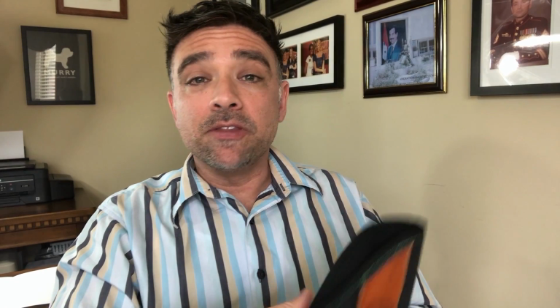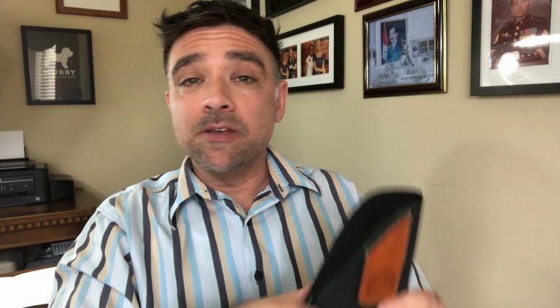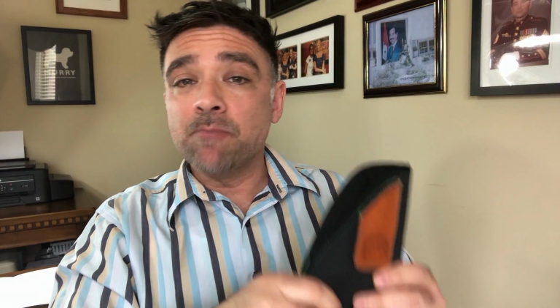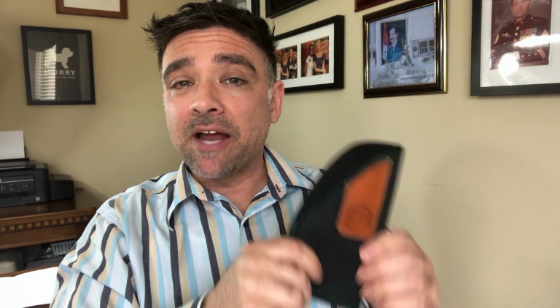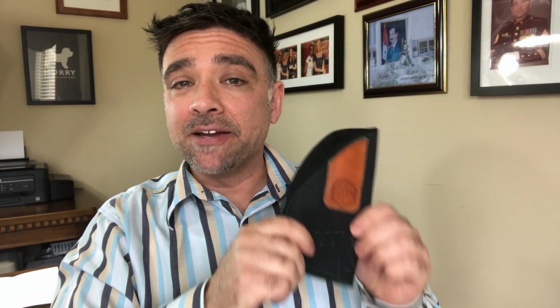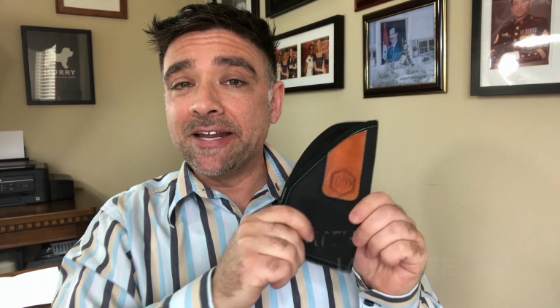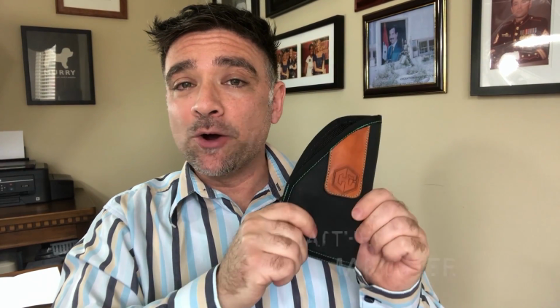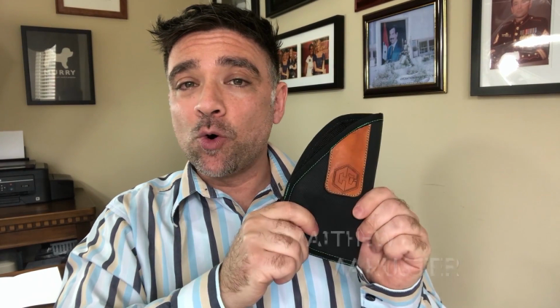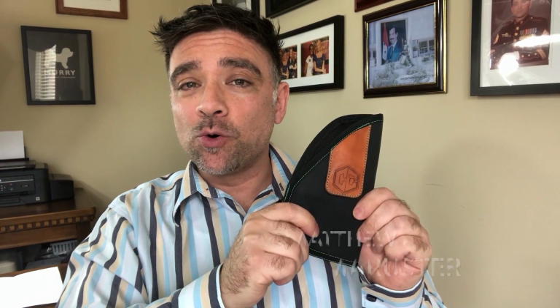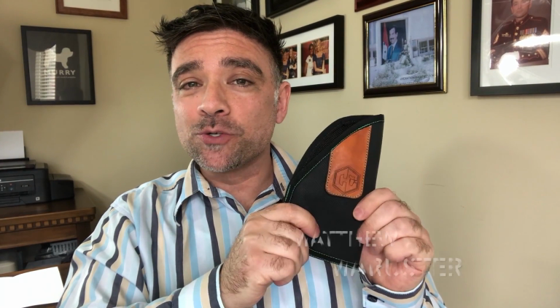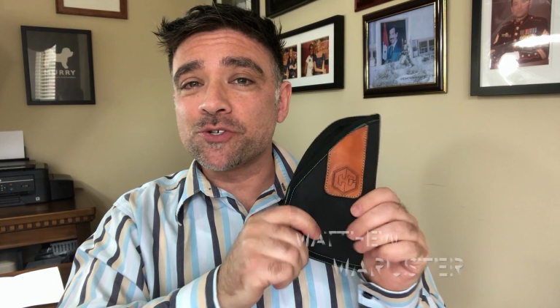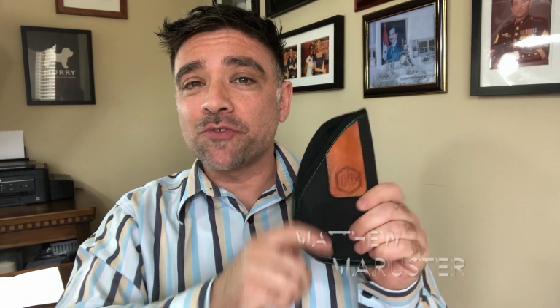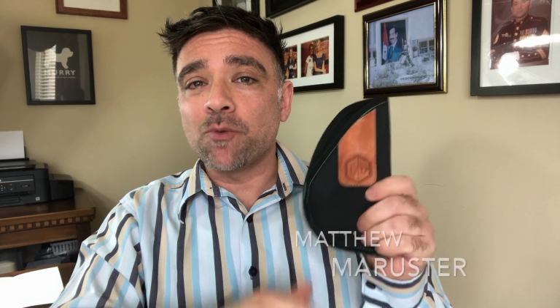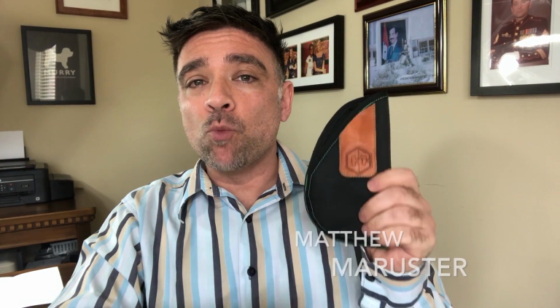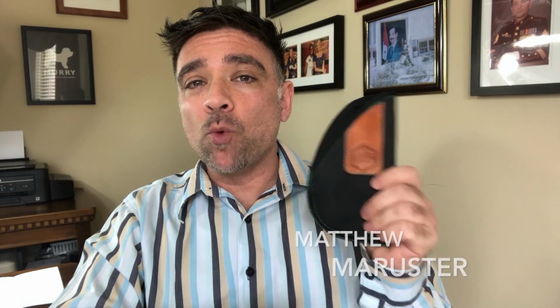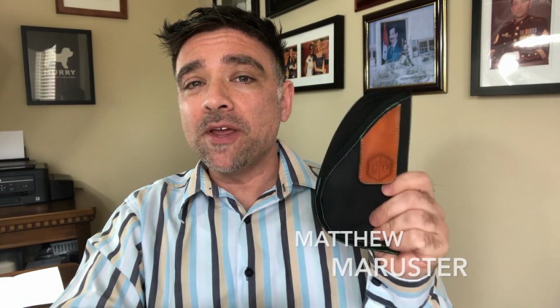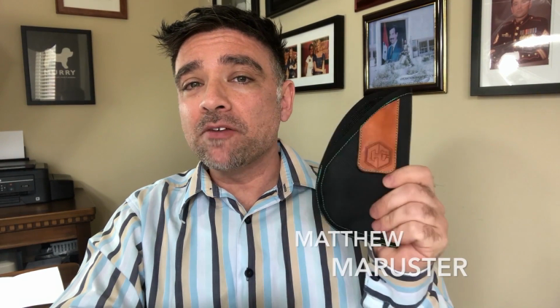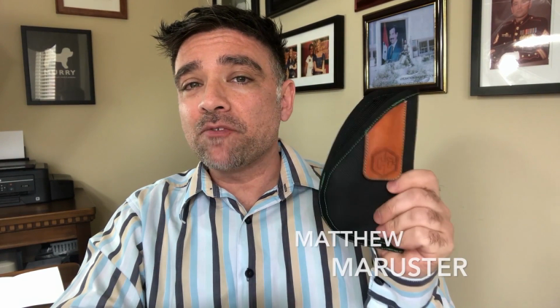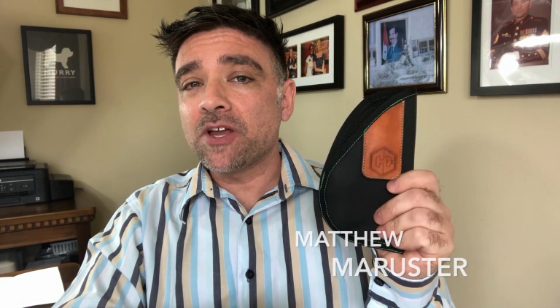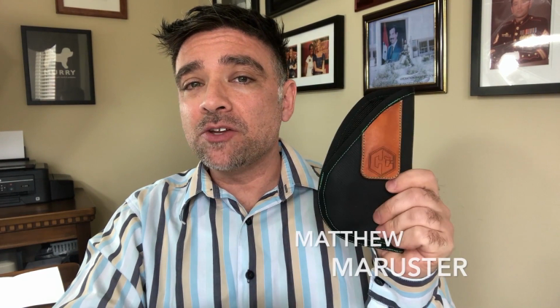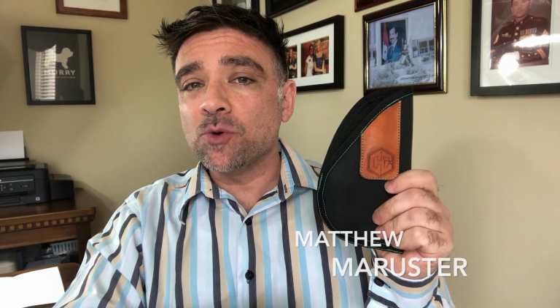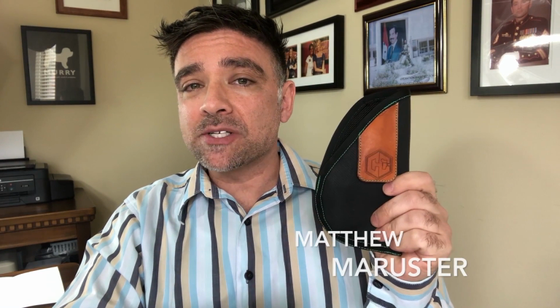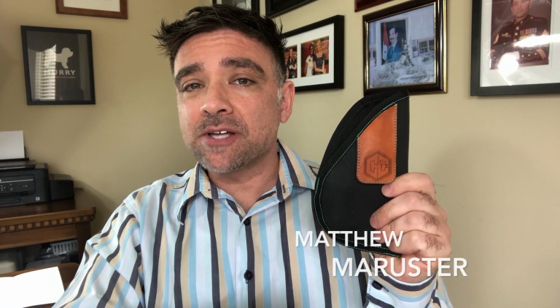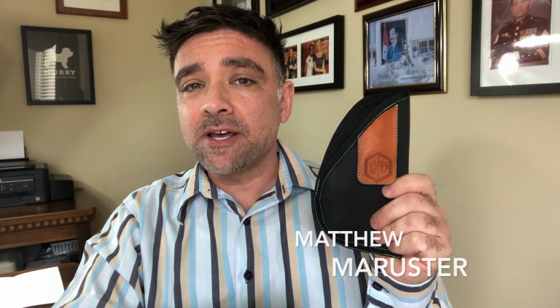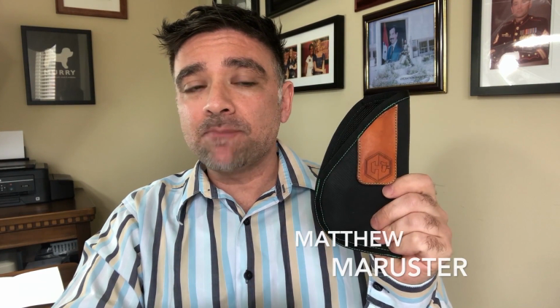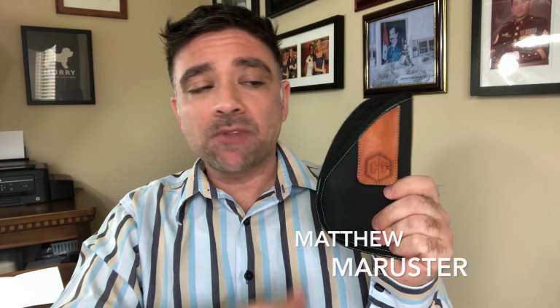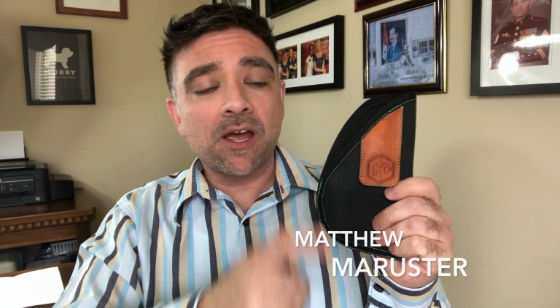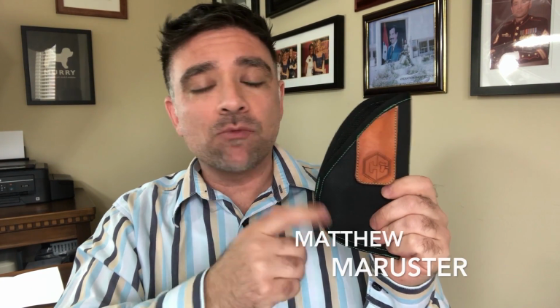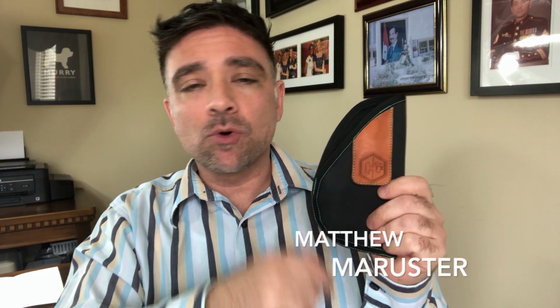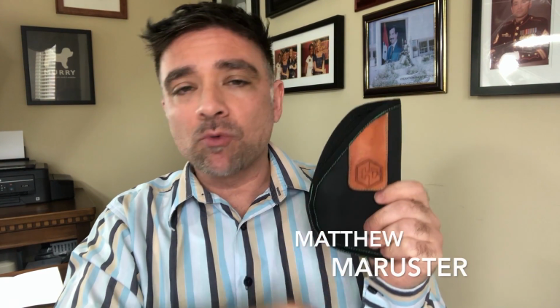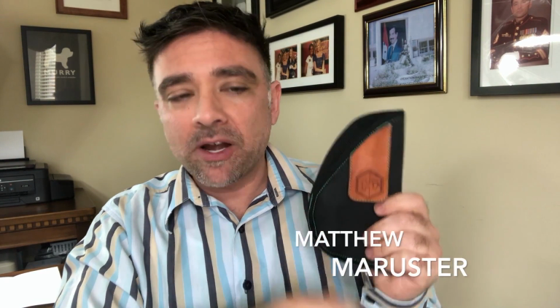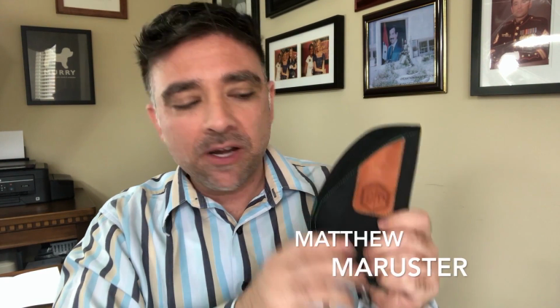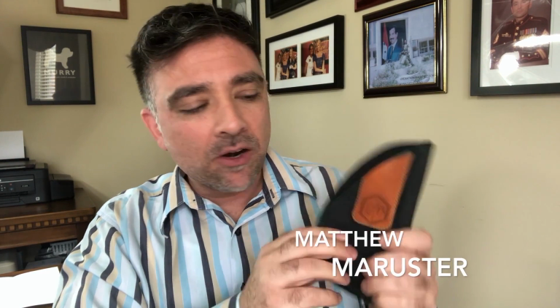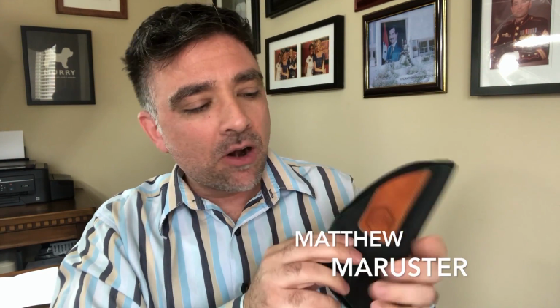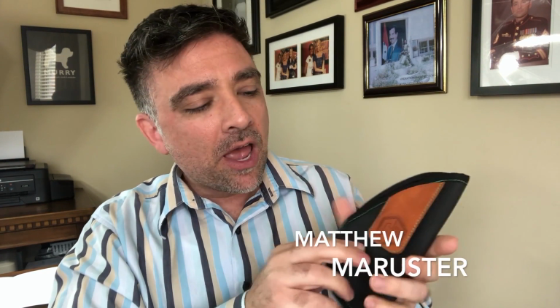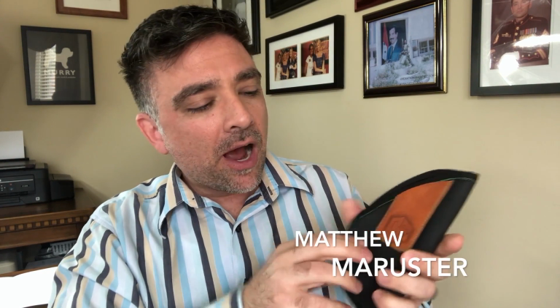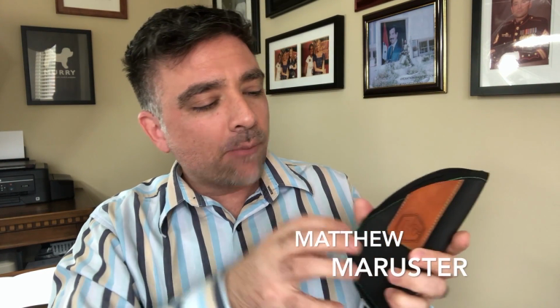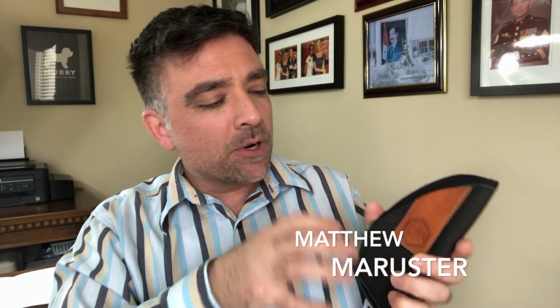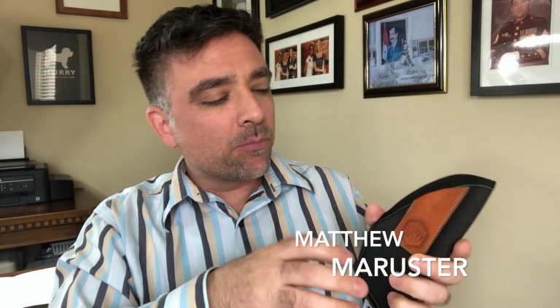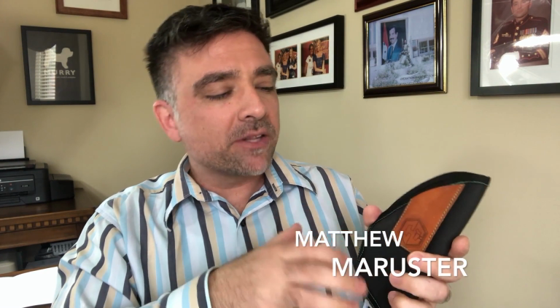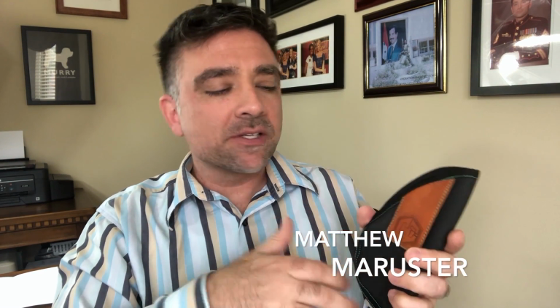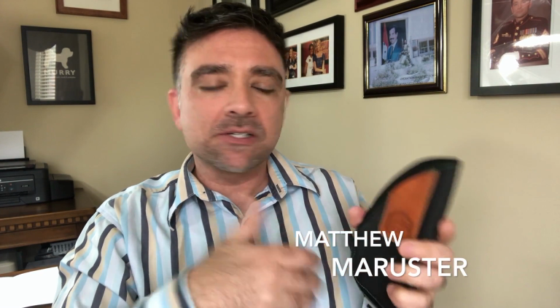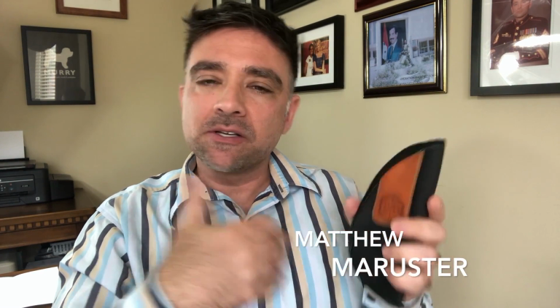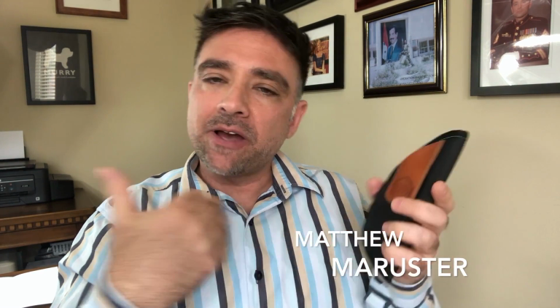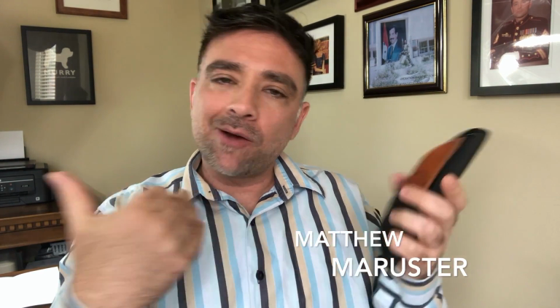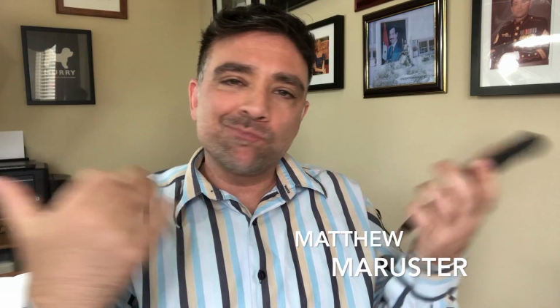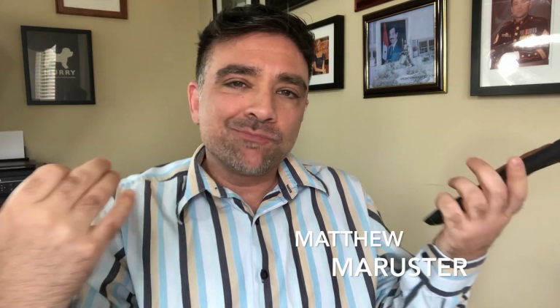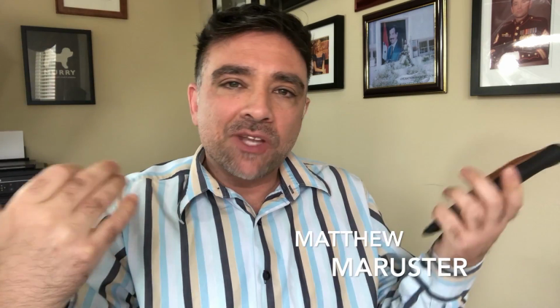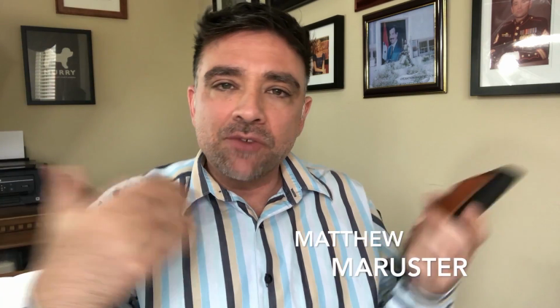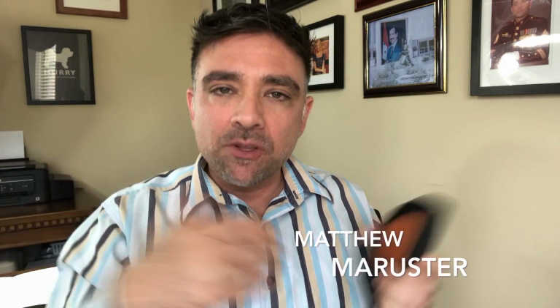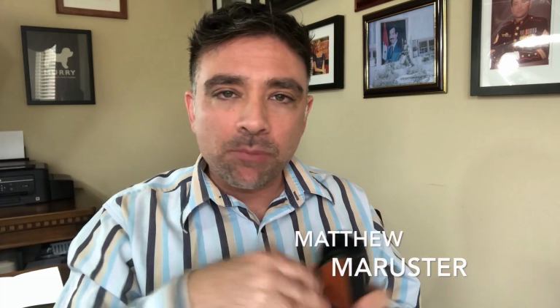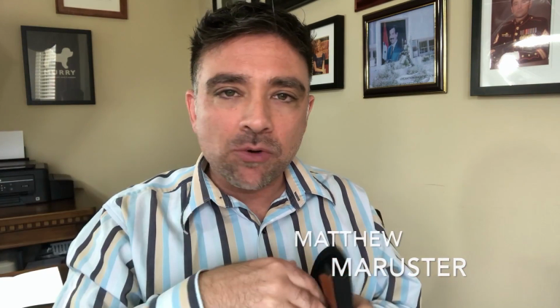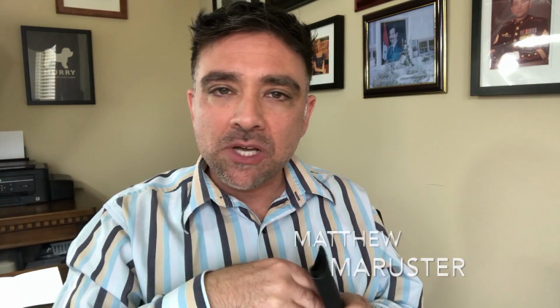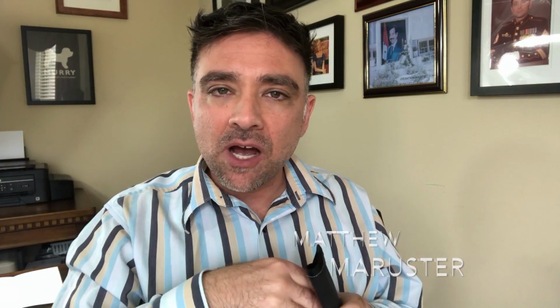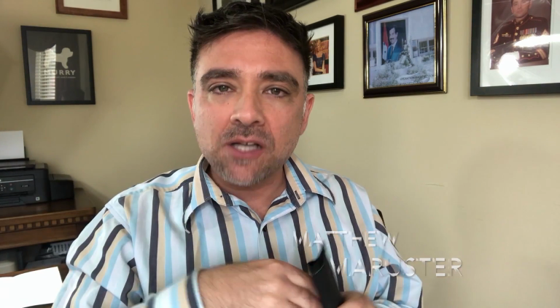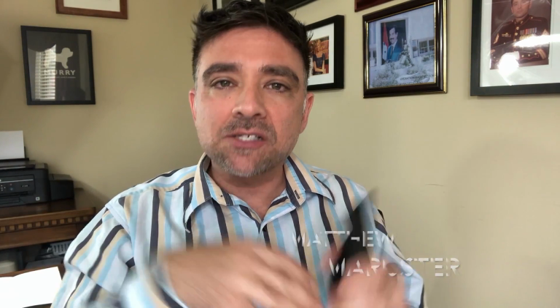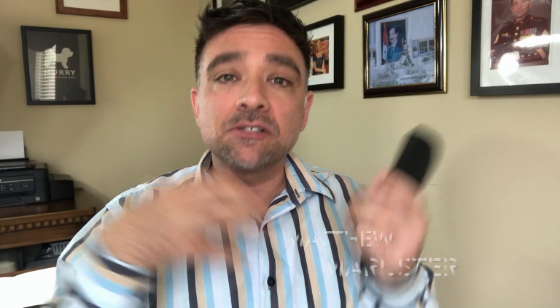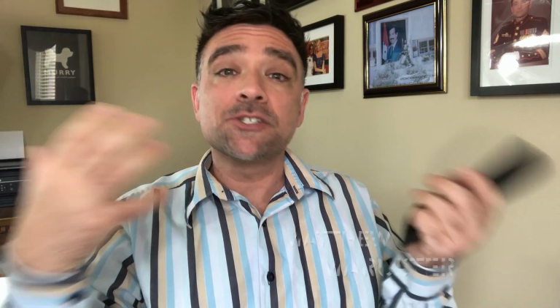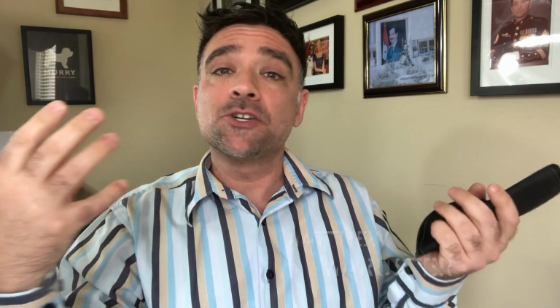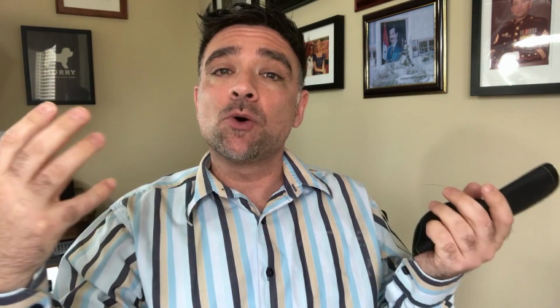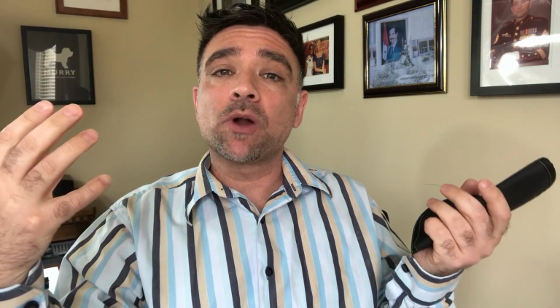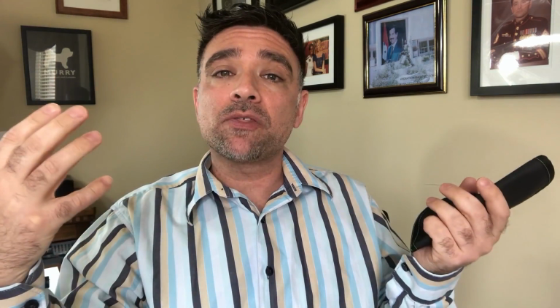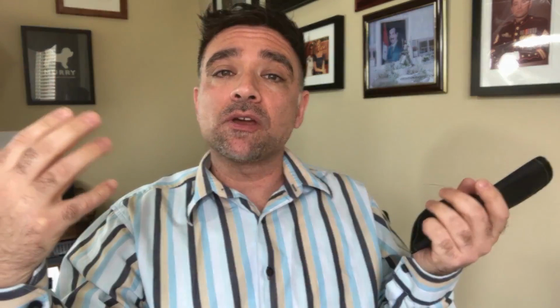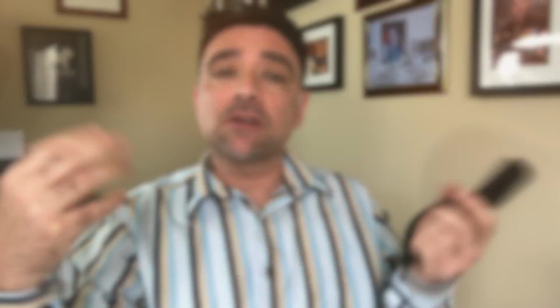The Magneto holster from We Defend USA — I have one right here. I'm going to break this thing down, give you the pros and cons, and let you know what I think.